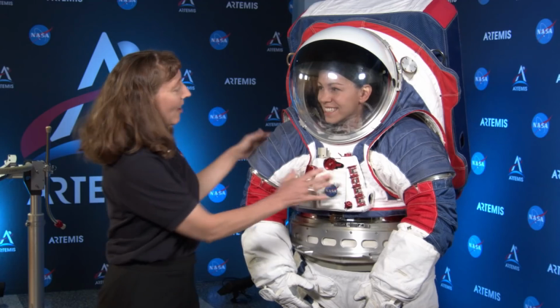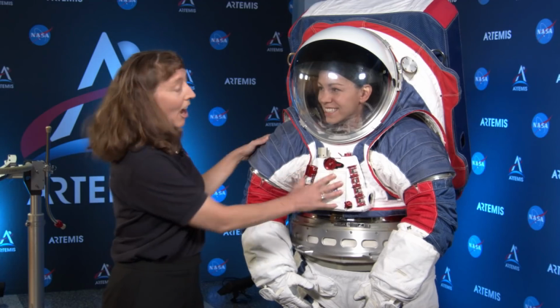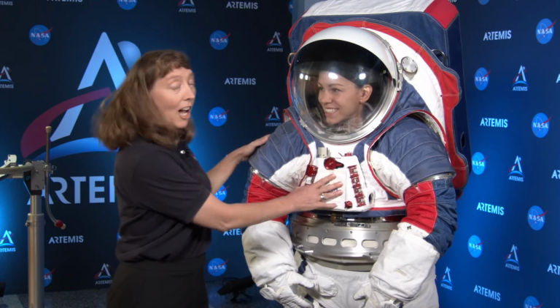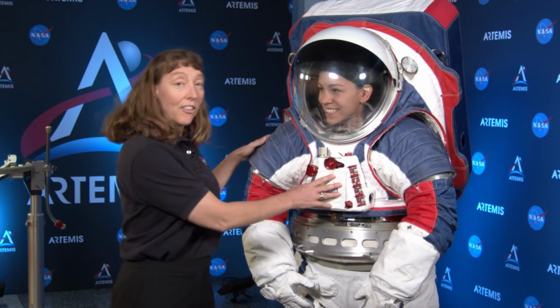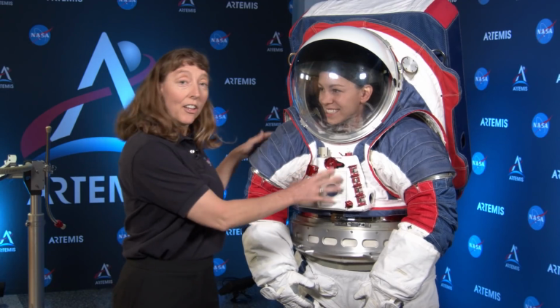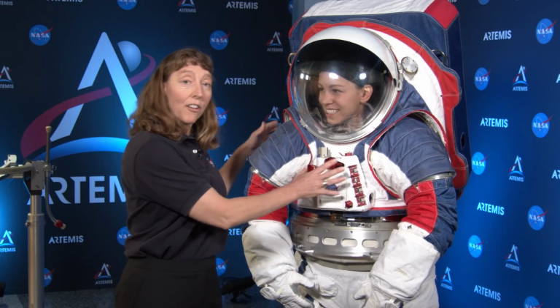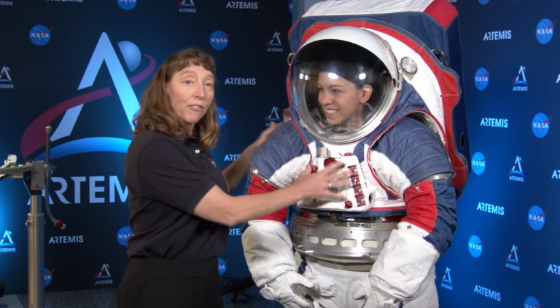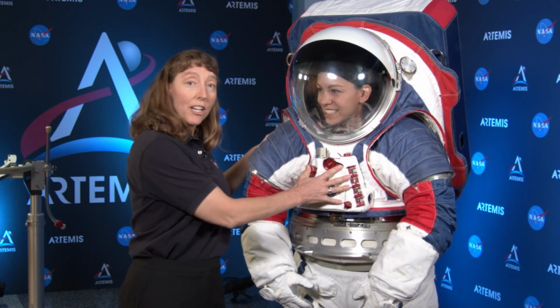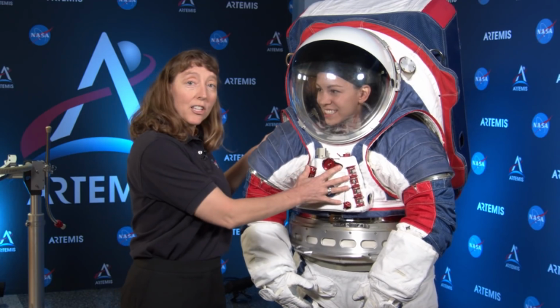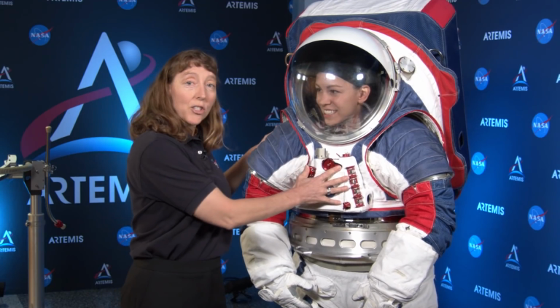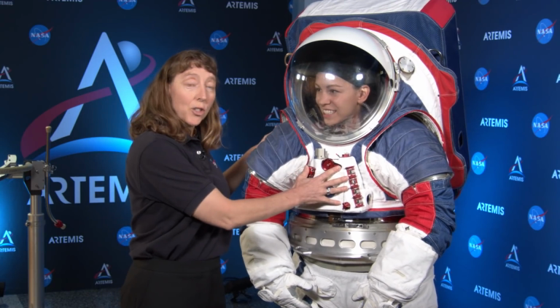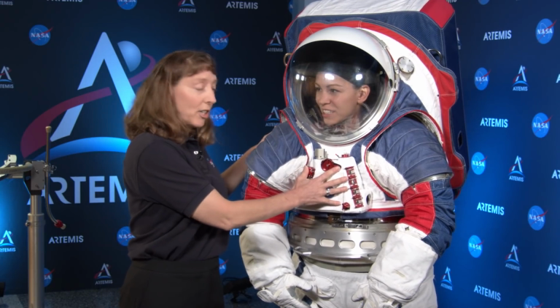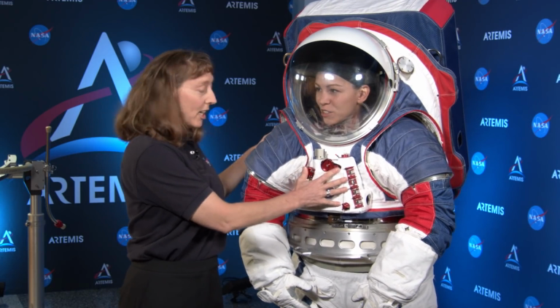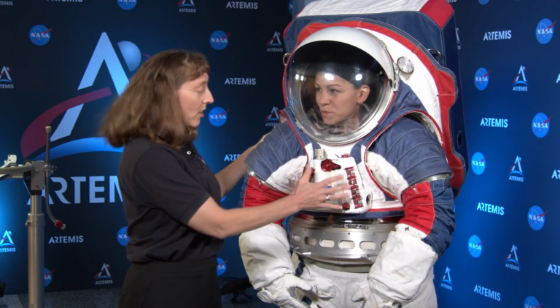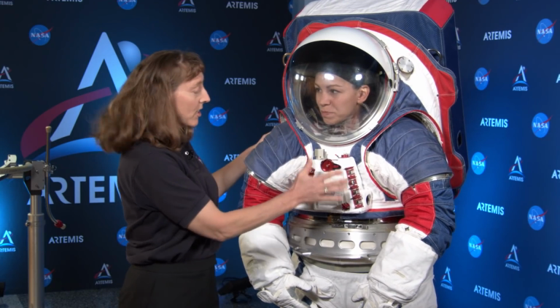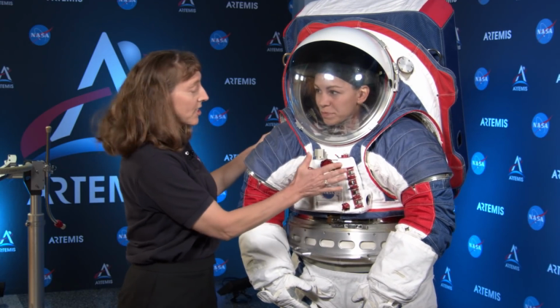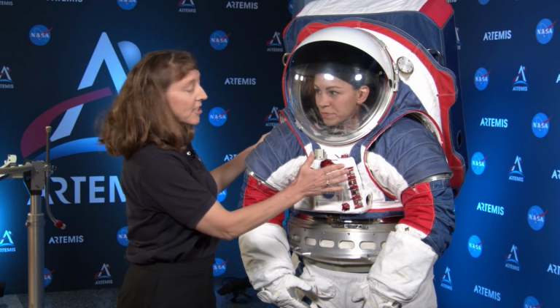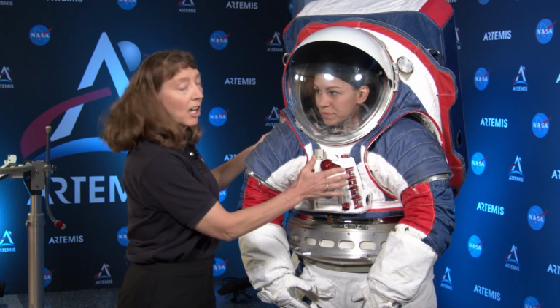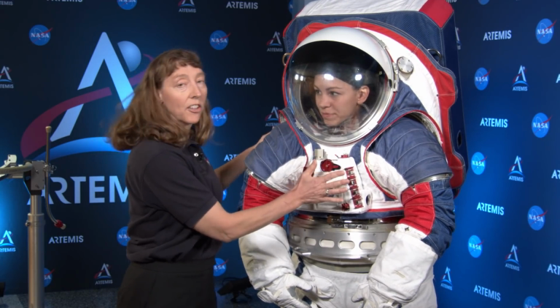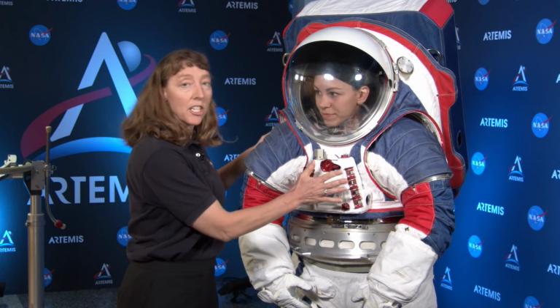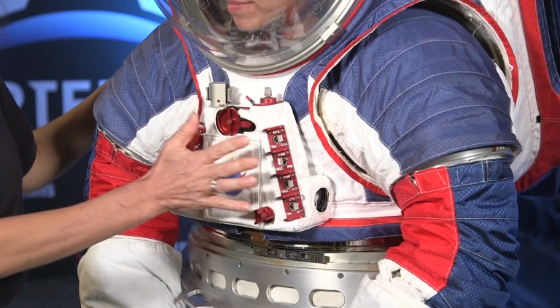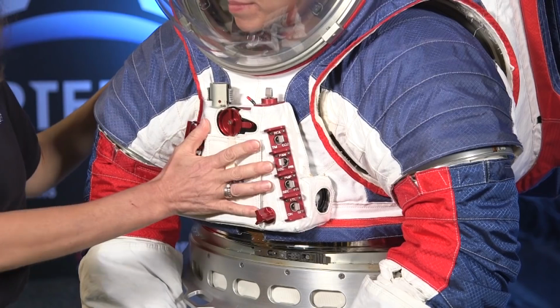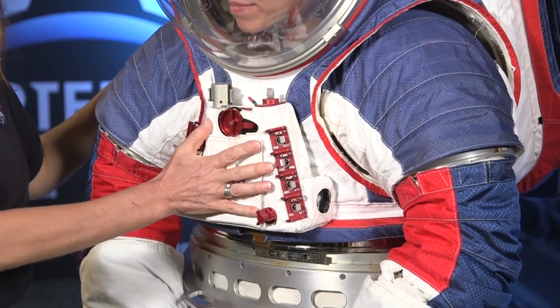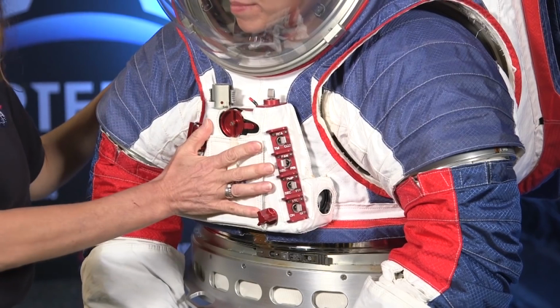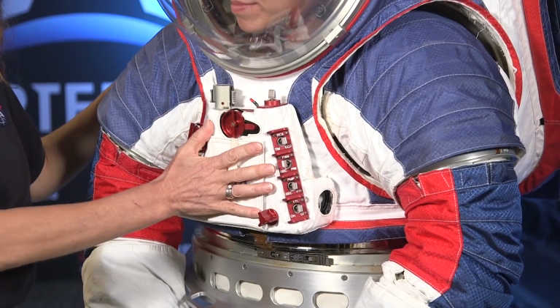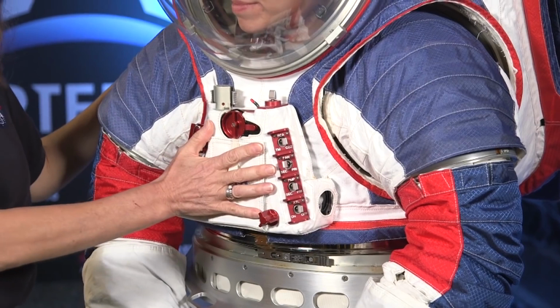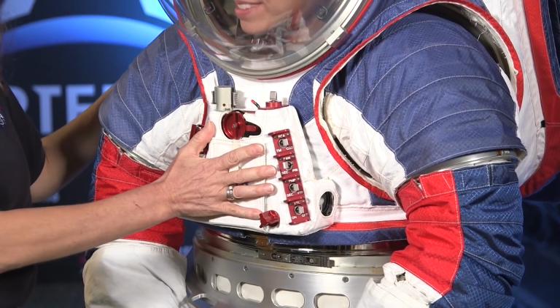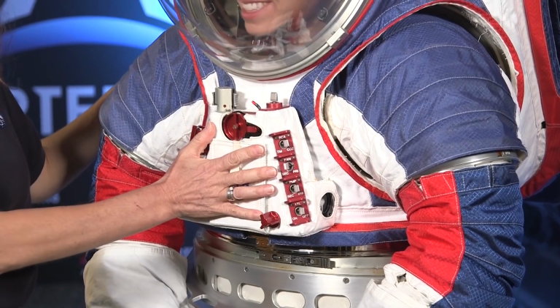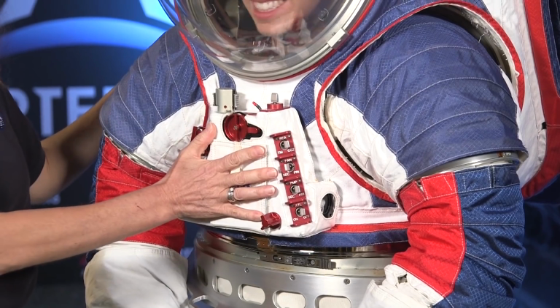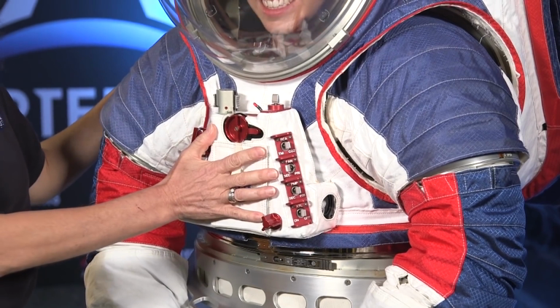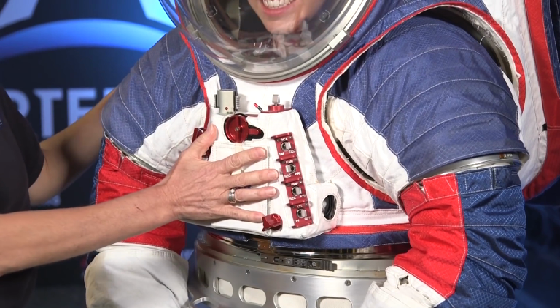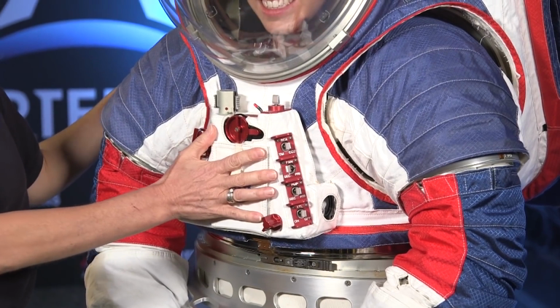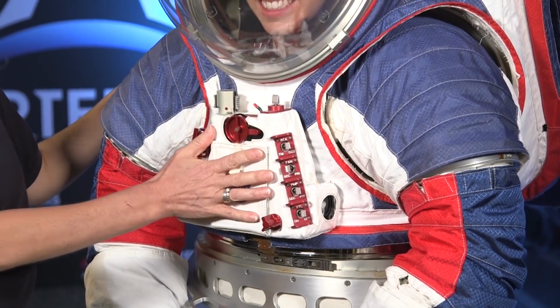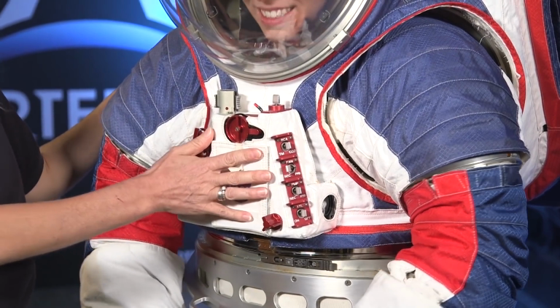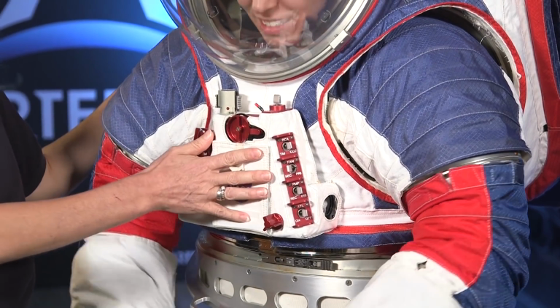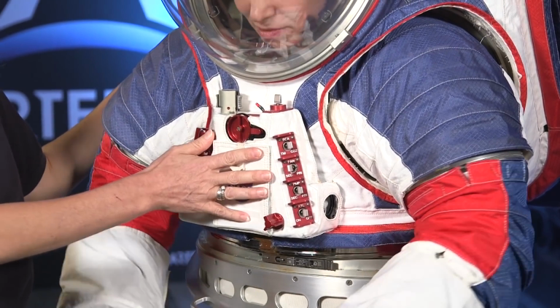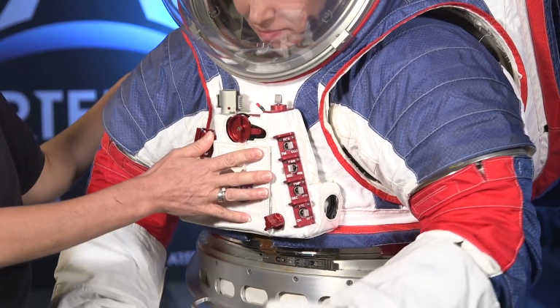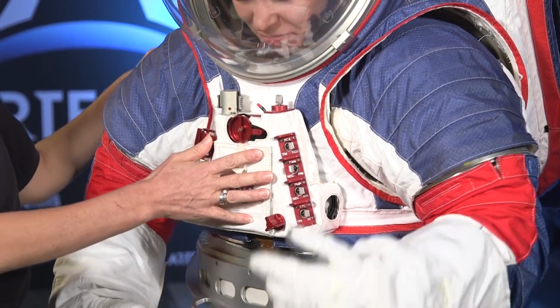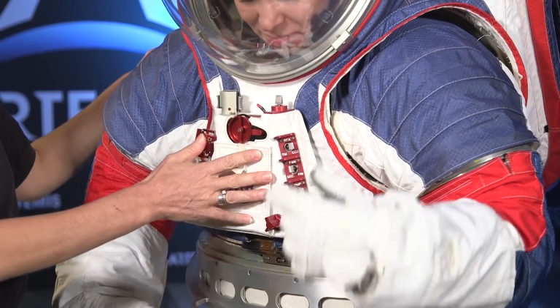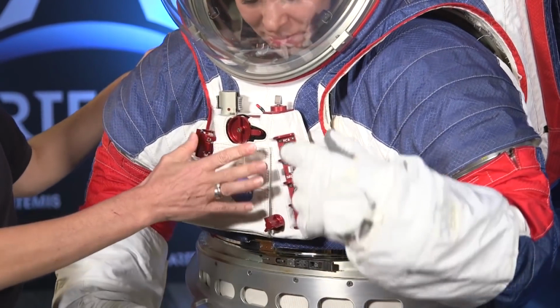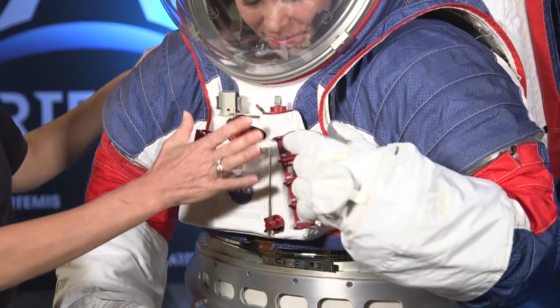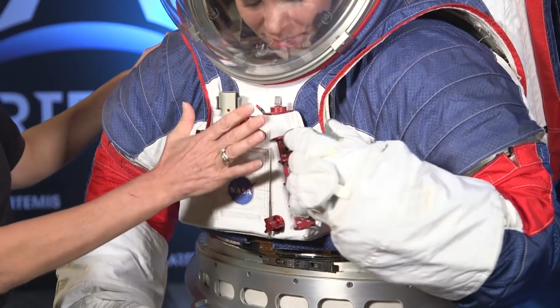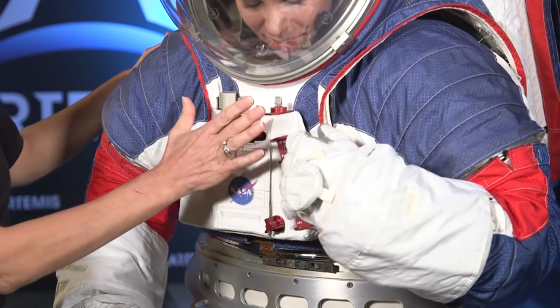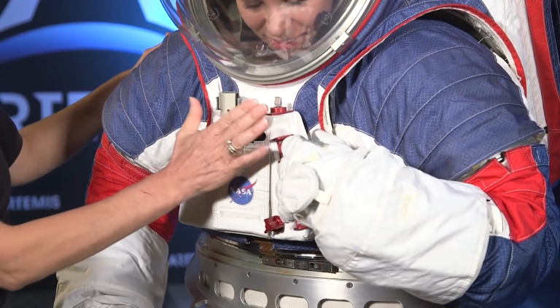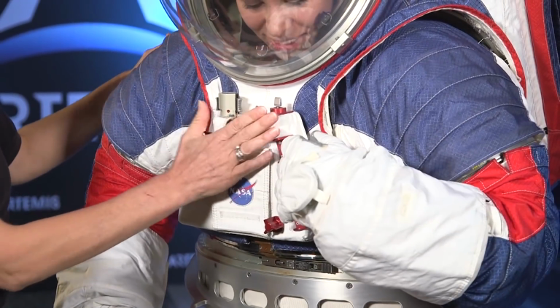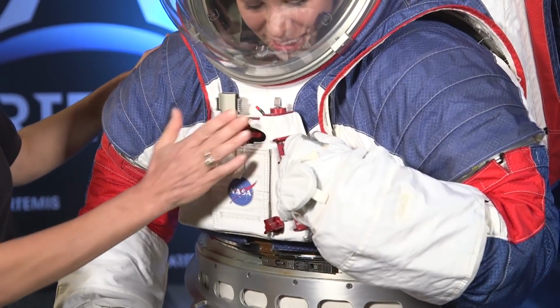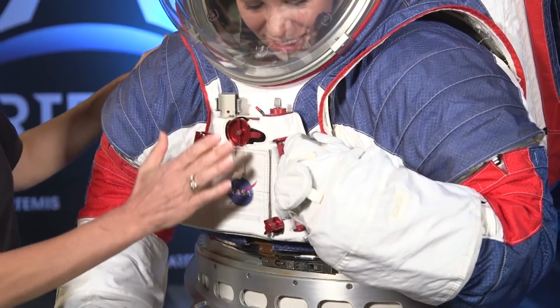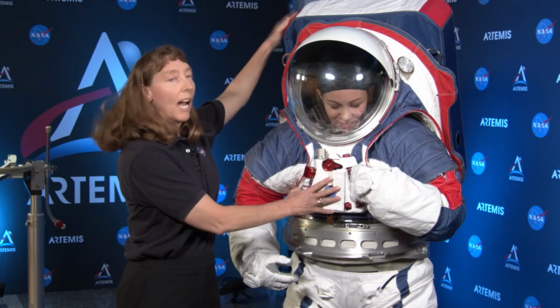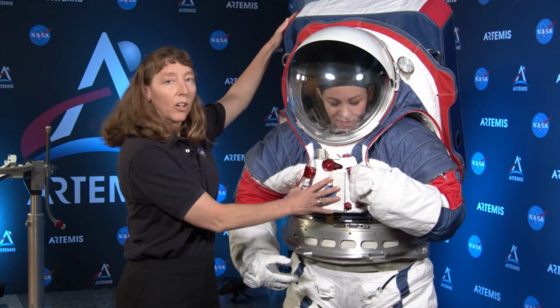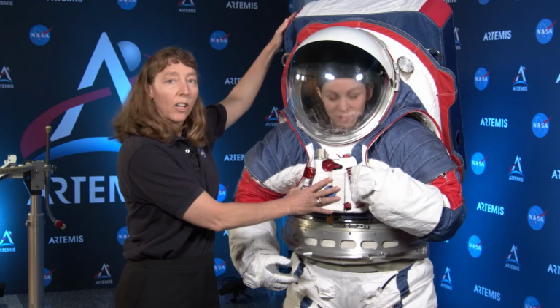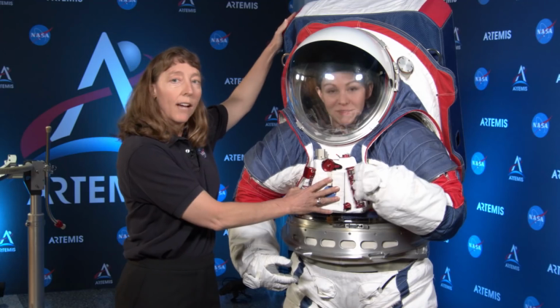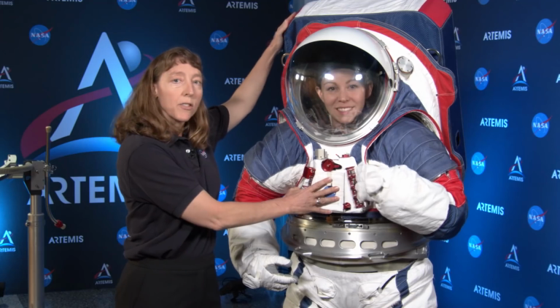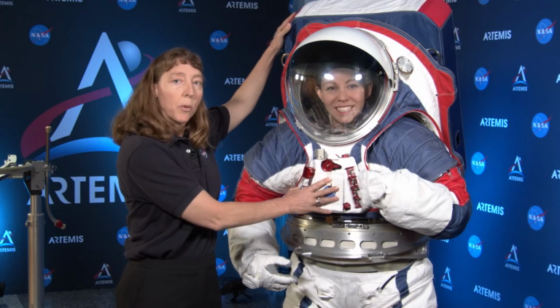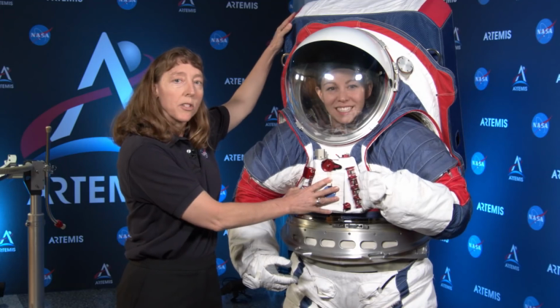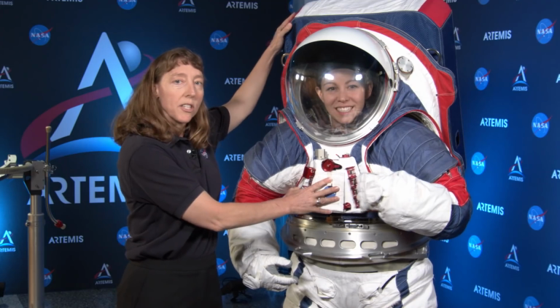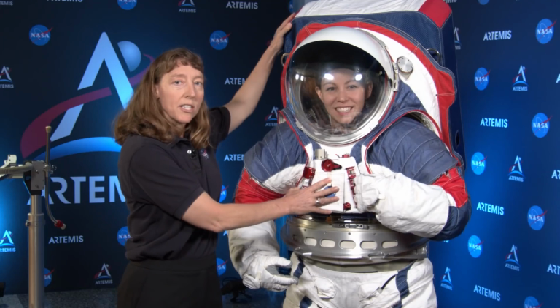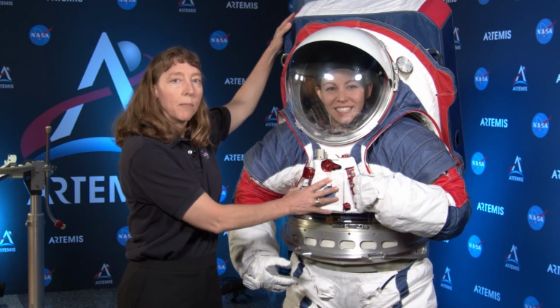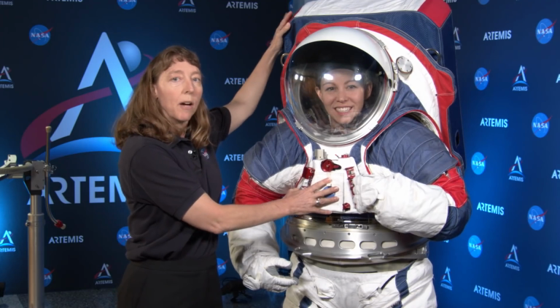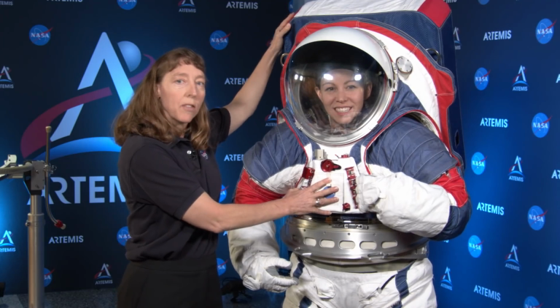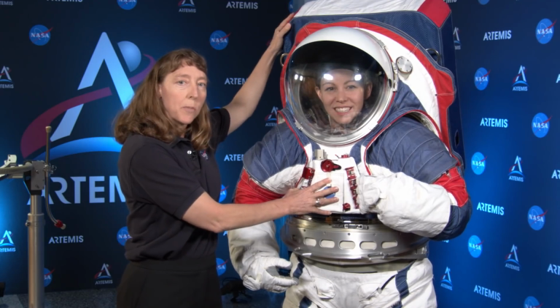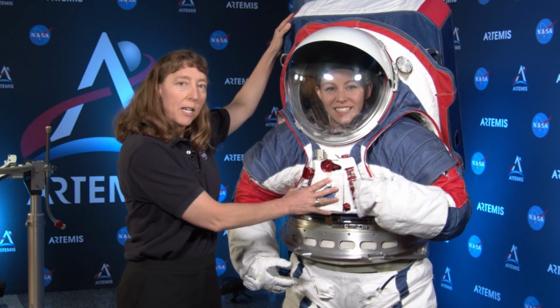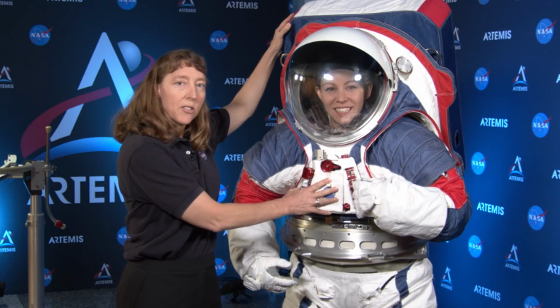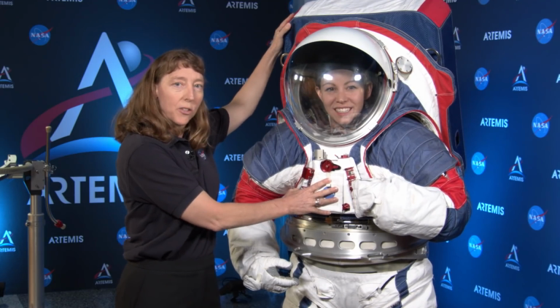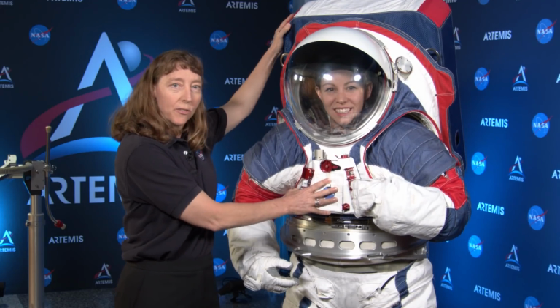On the front of the suit here, this is called the Display and Control Unit, and this is how they control the backpack or life support system of the spacesuit.